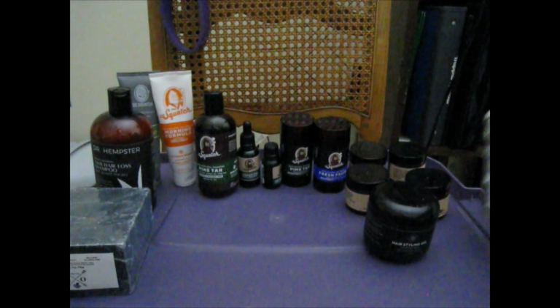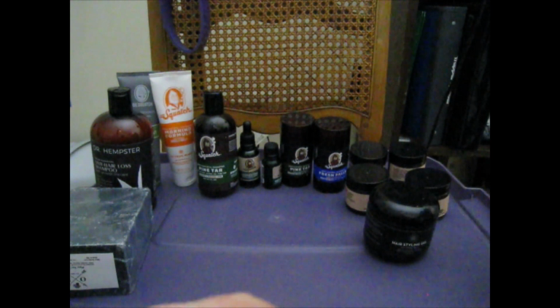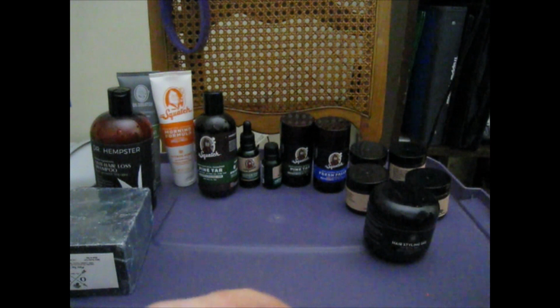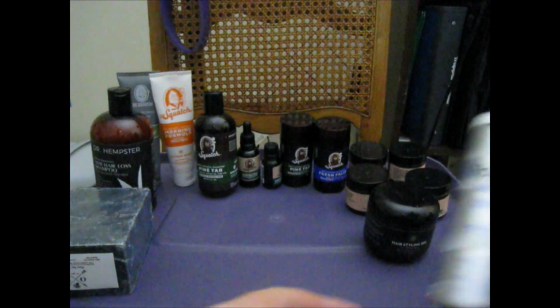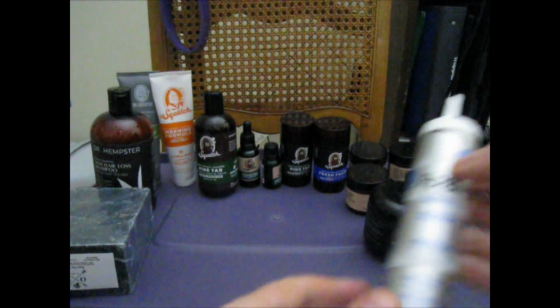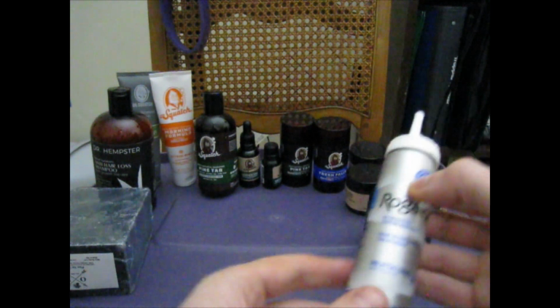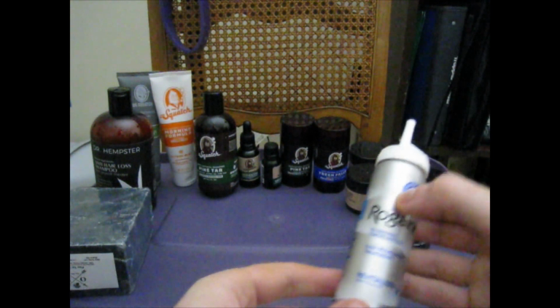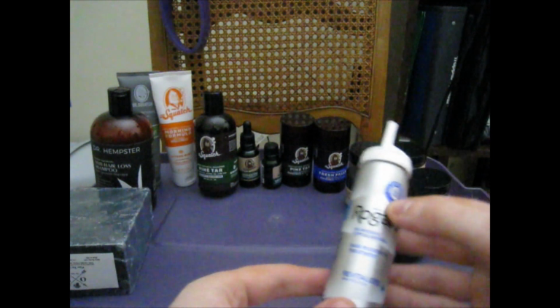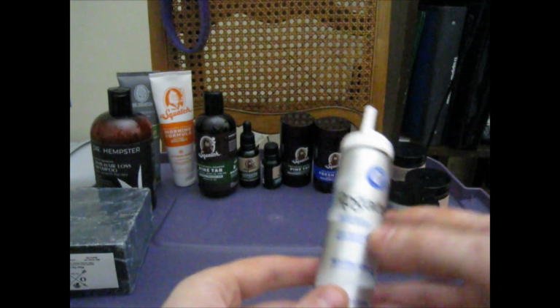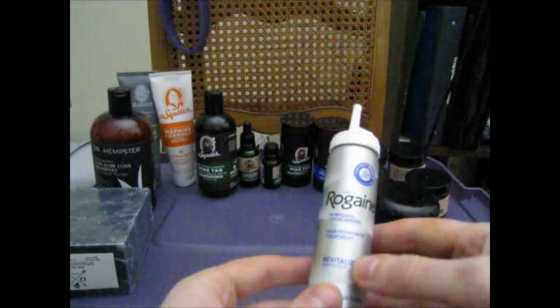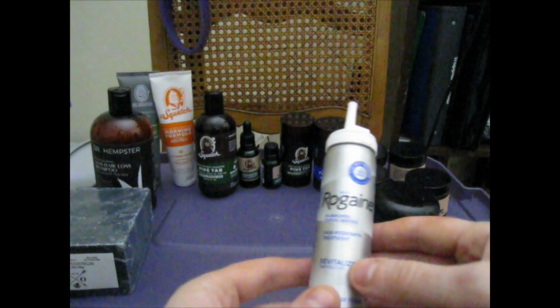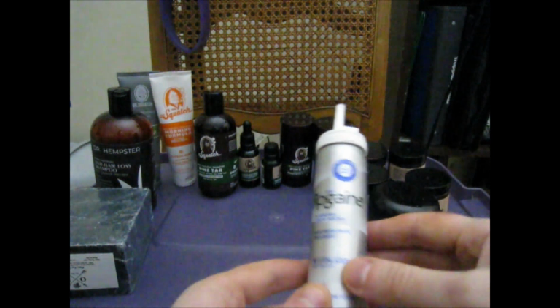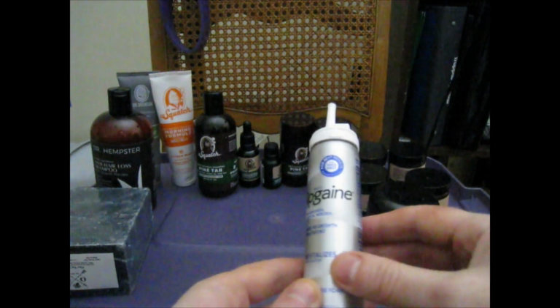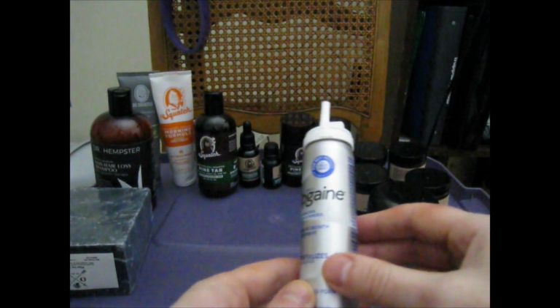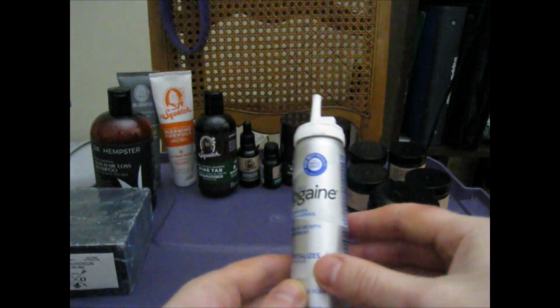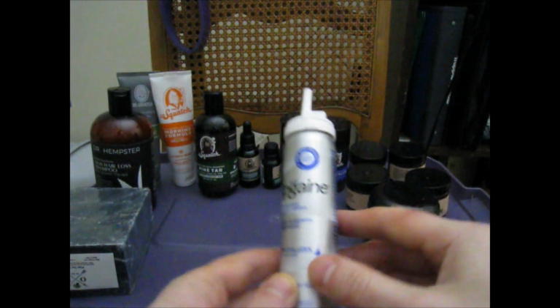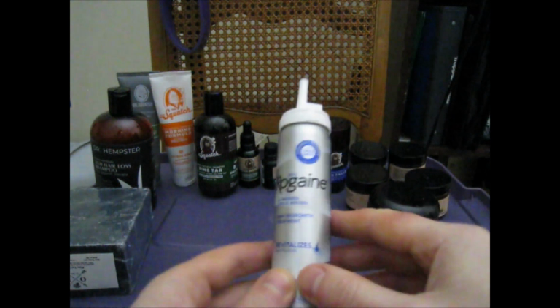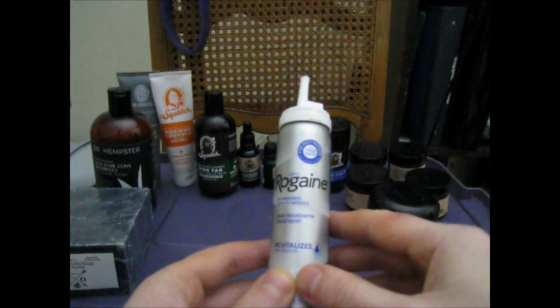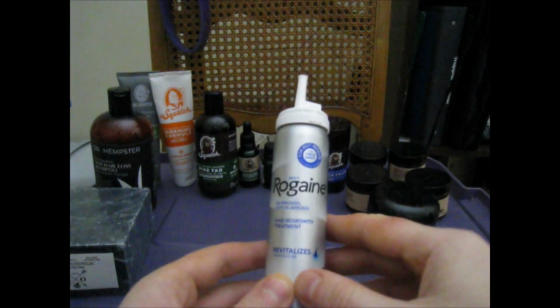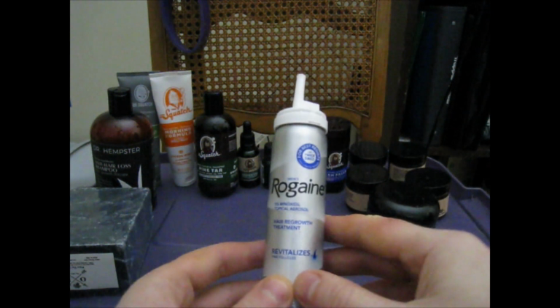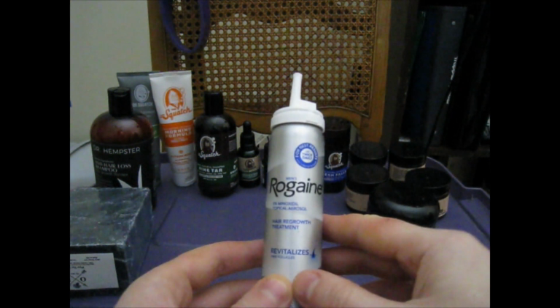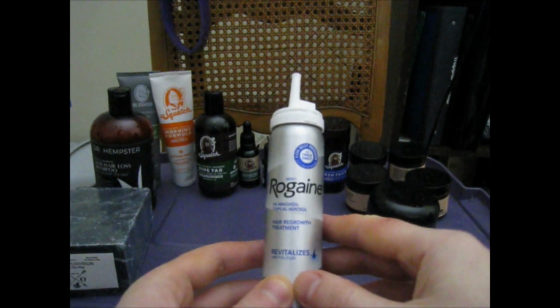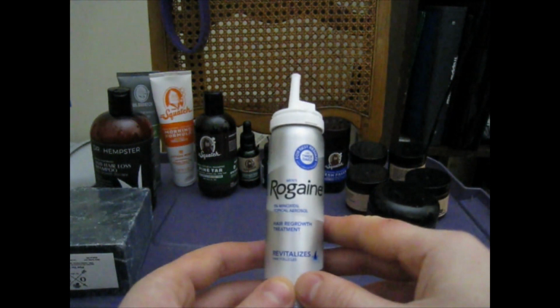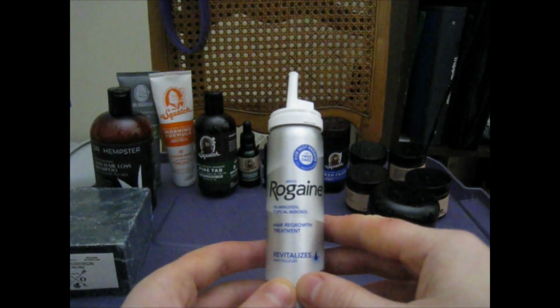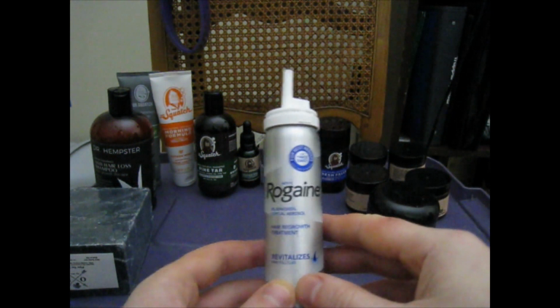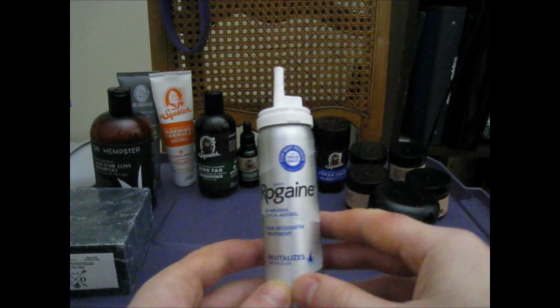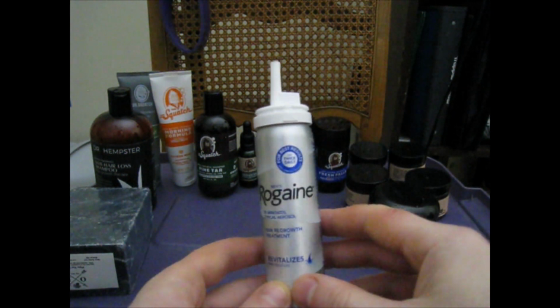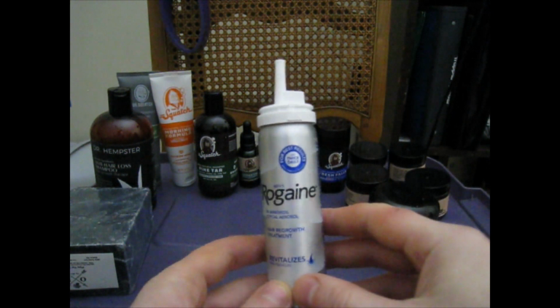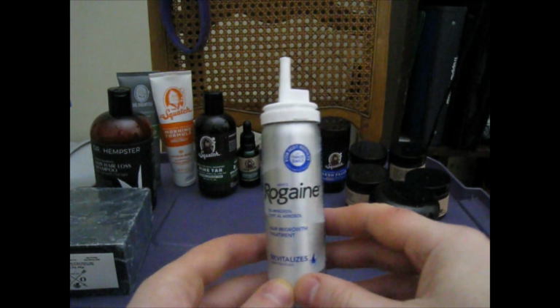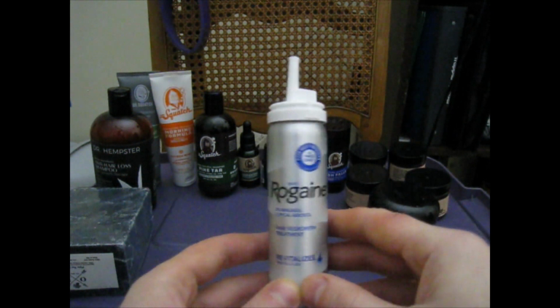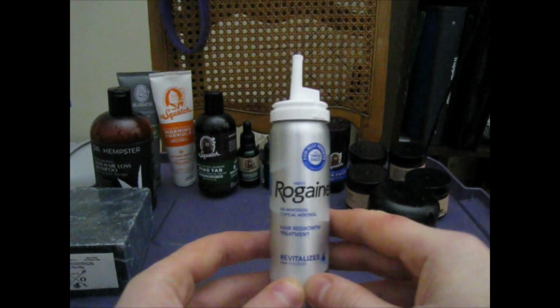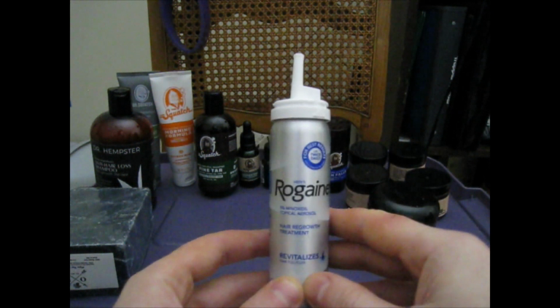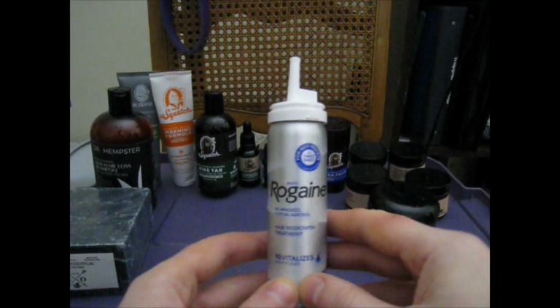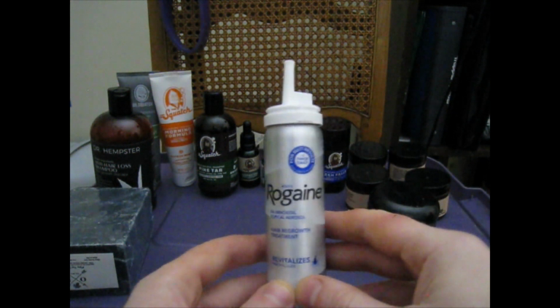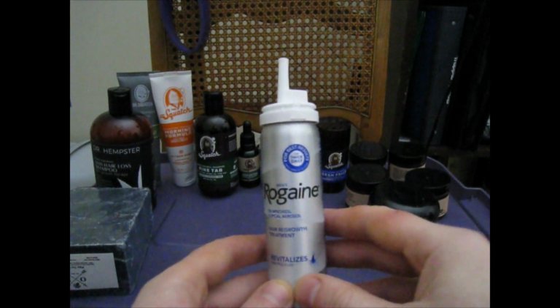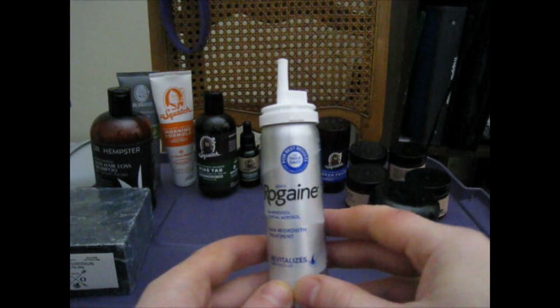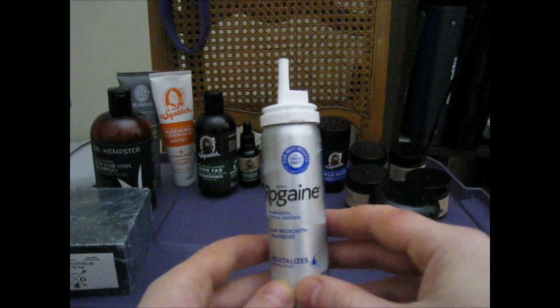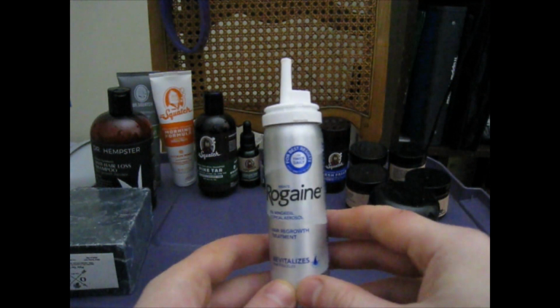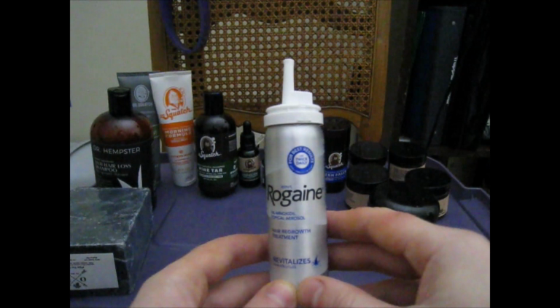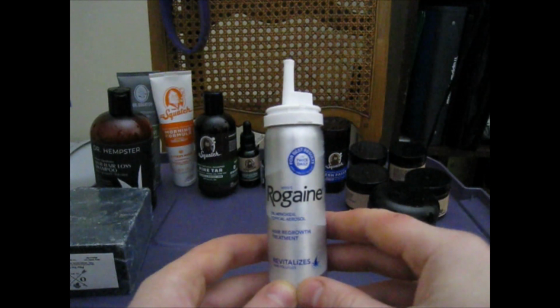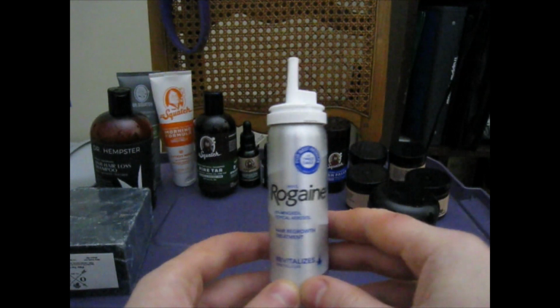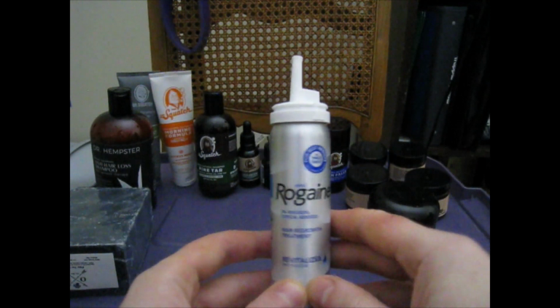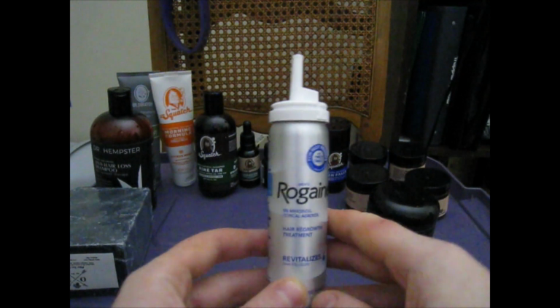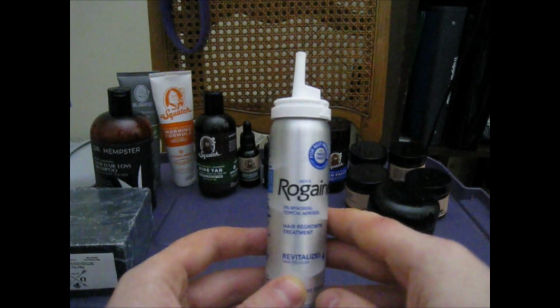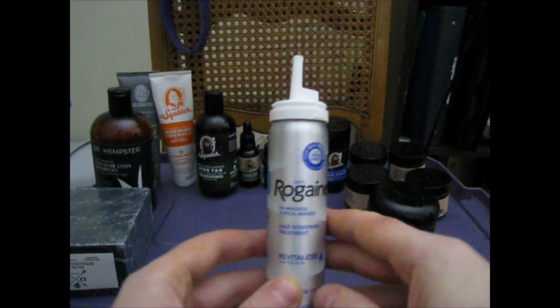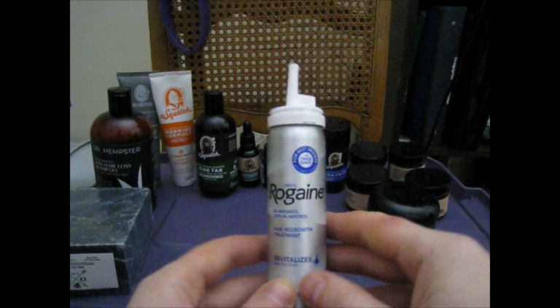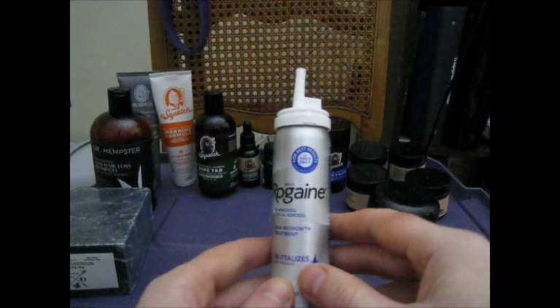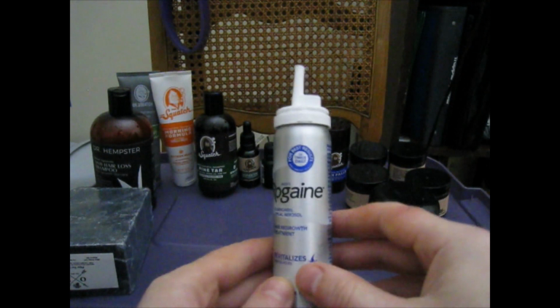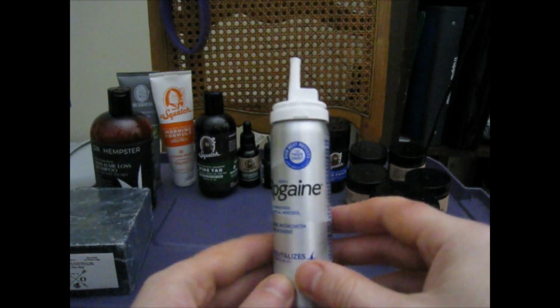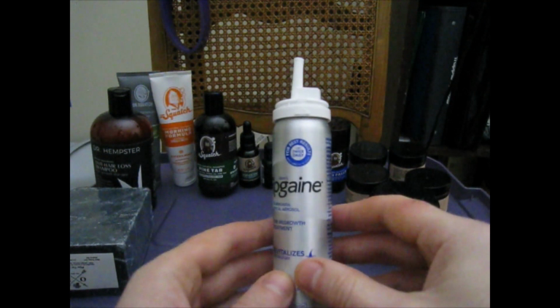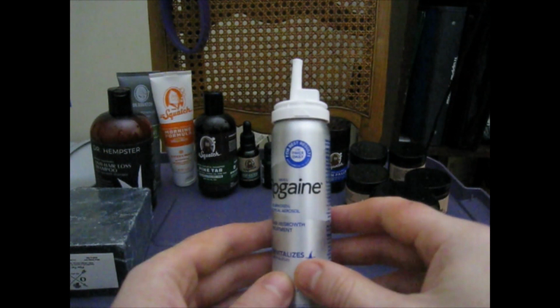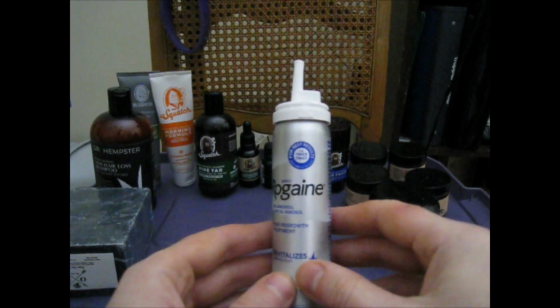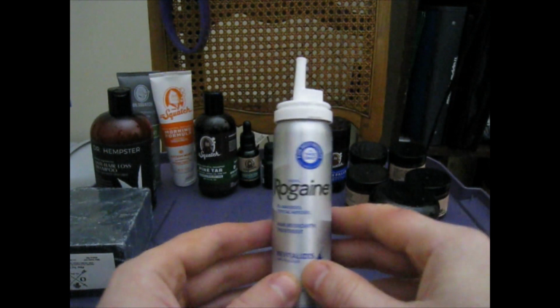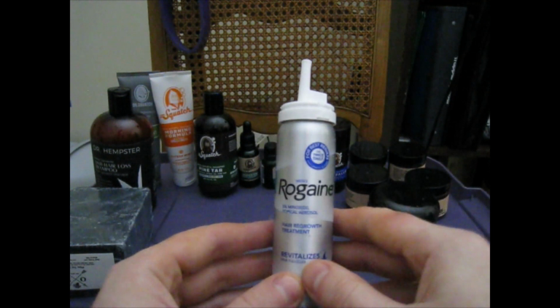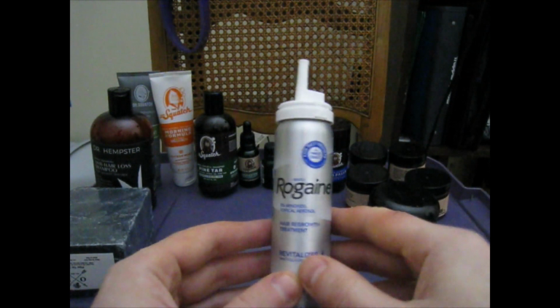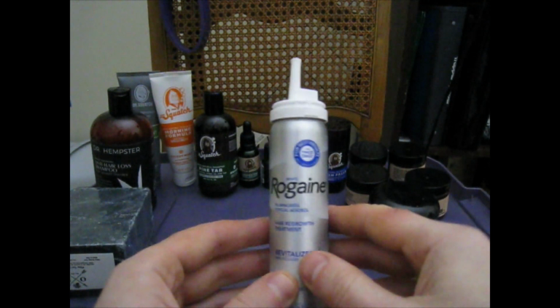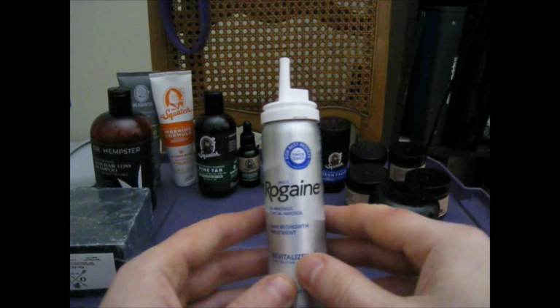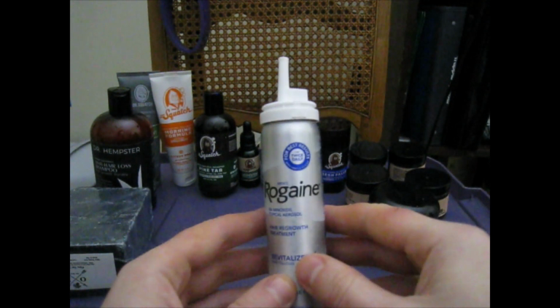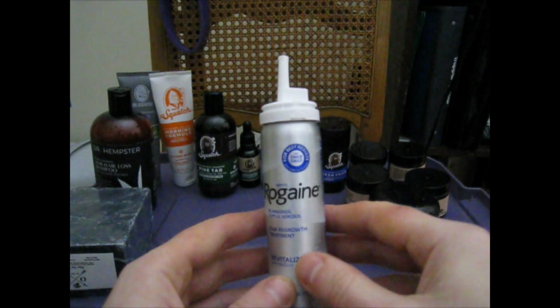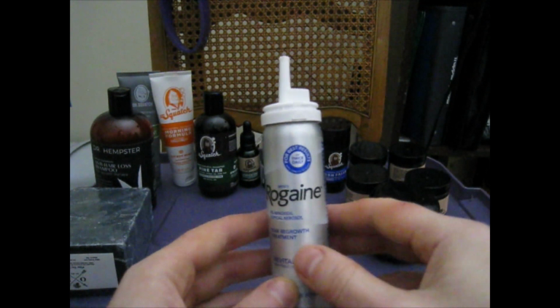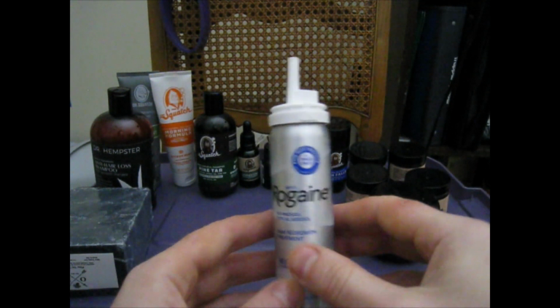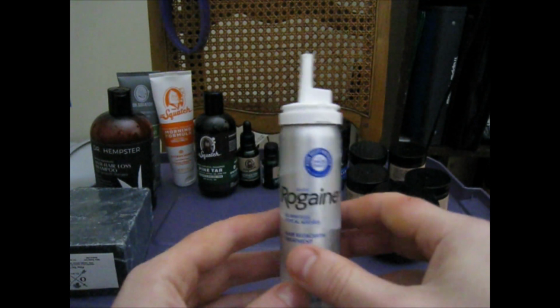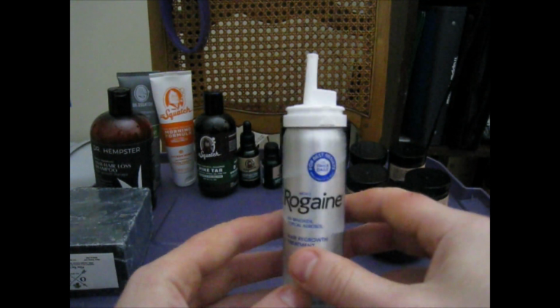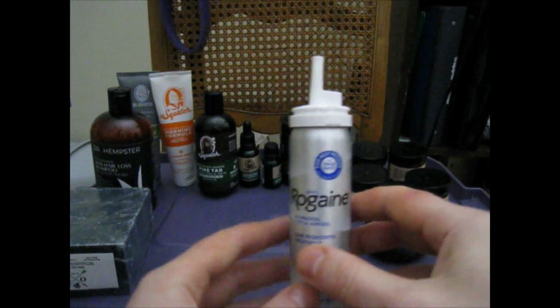And here we got the Rogaine. The way I use this — once a day, every 24 hours.